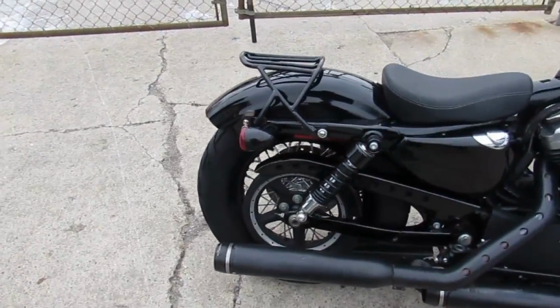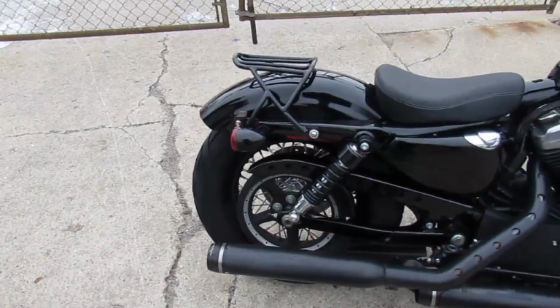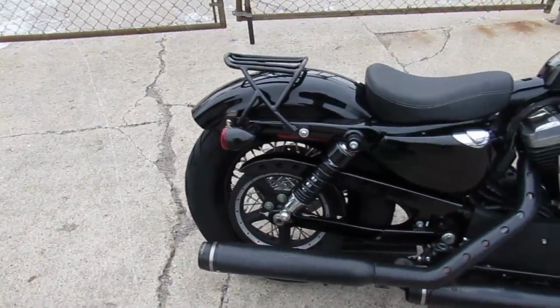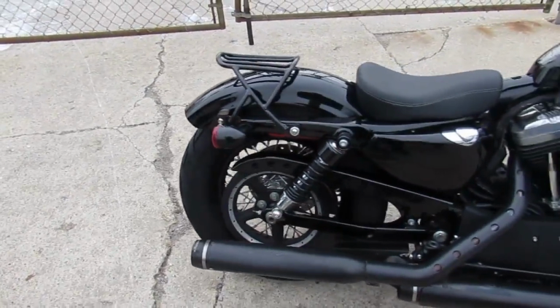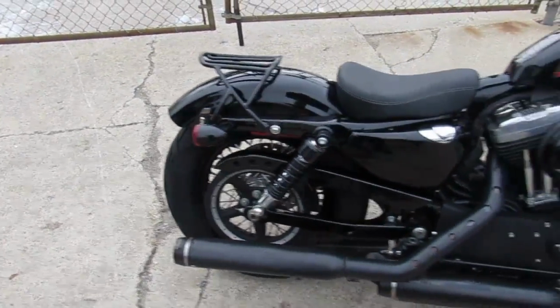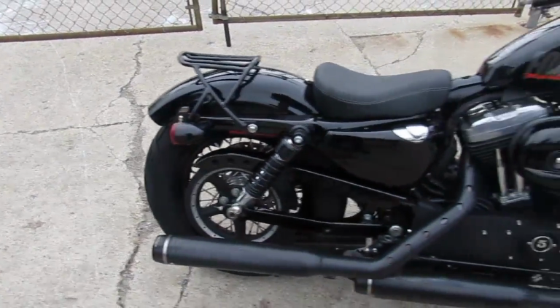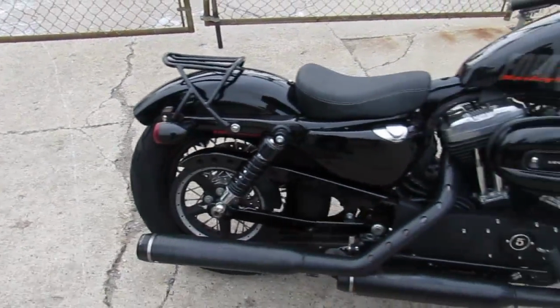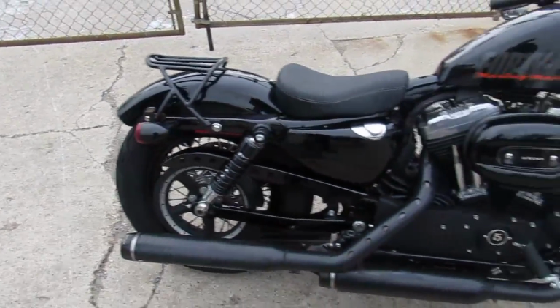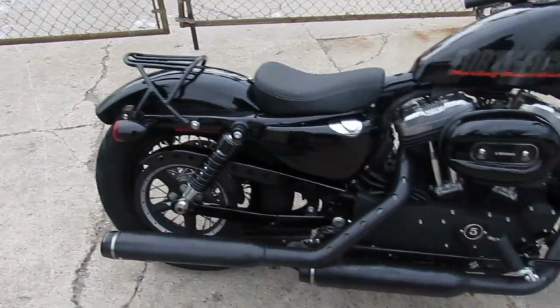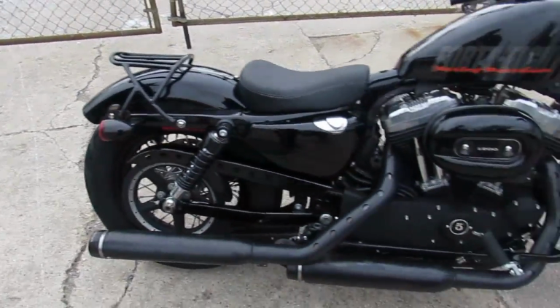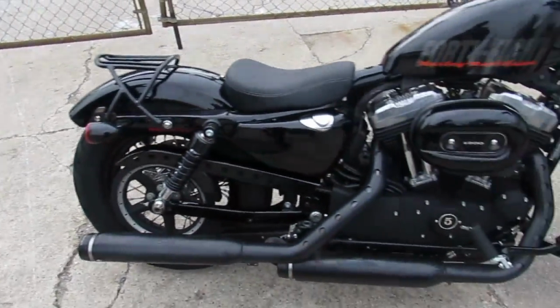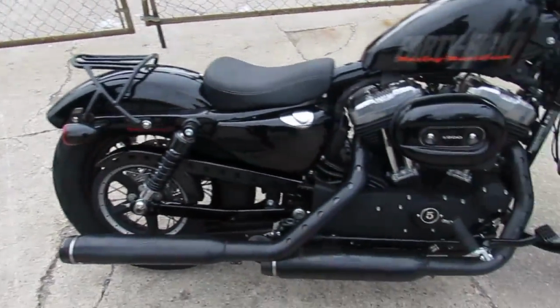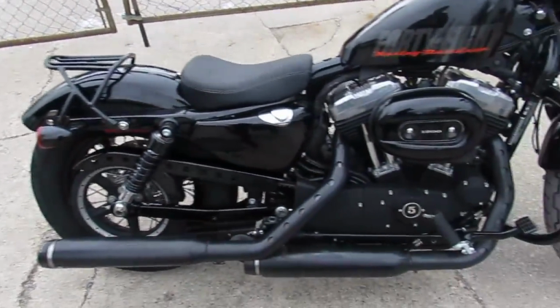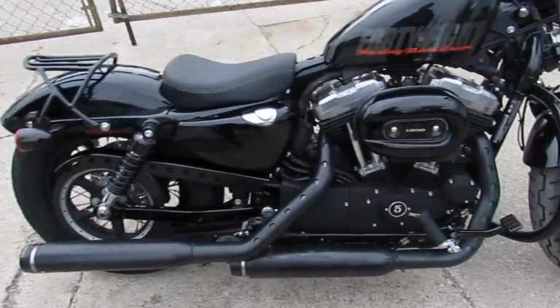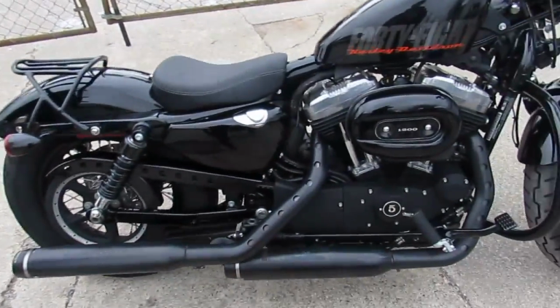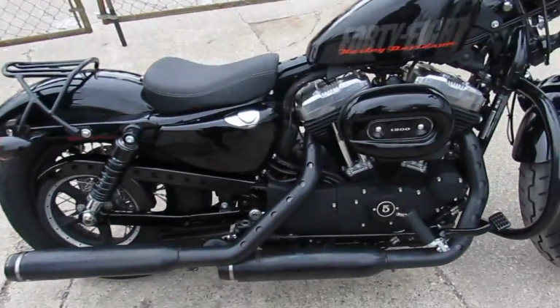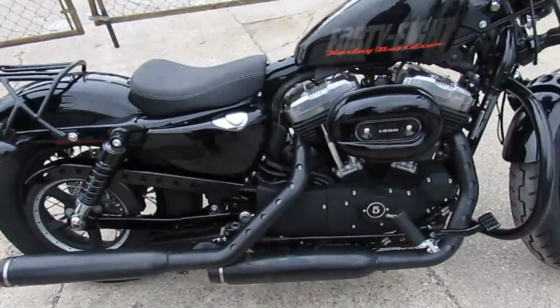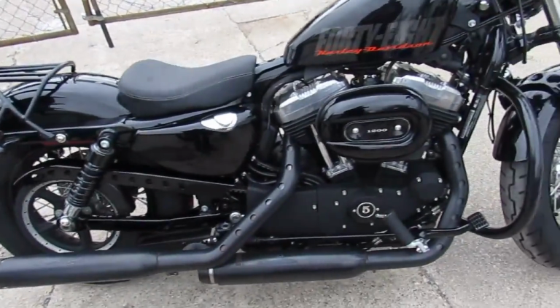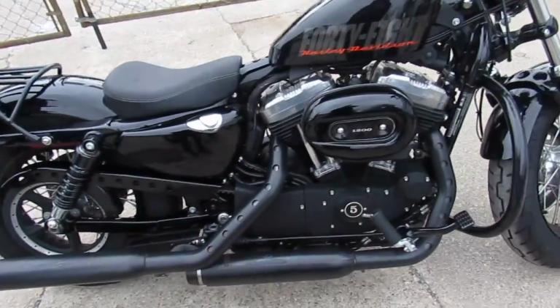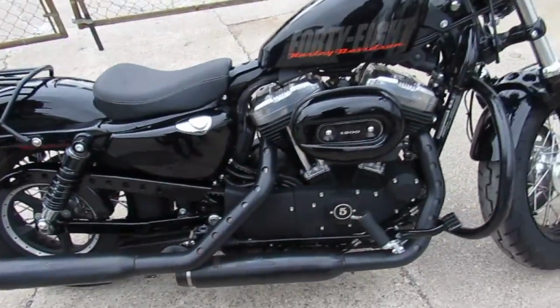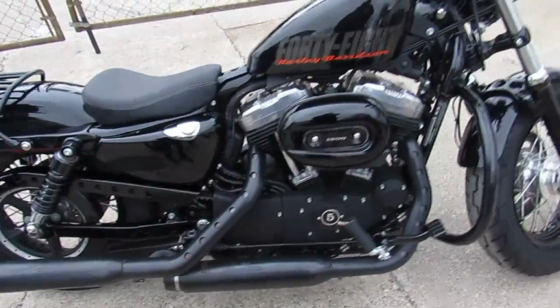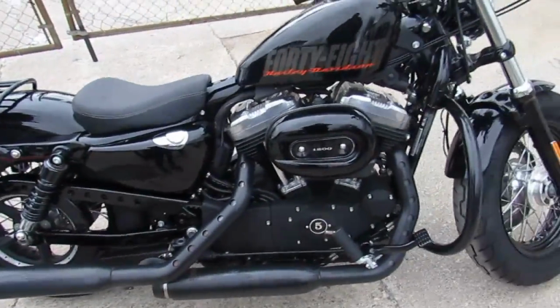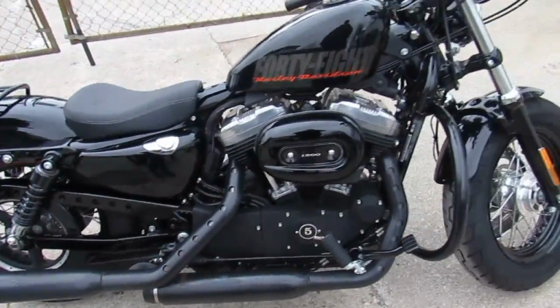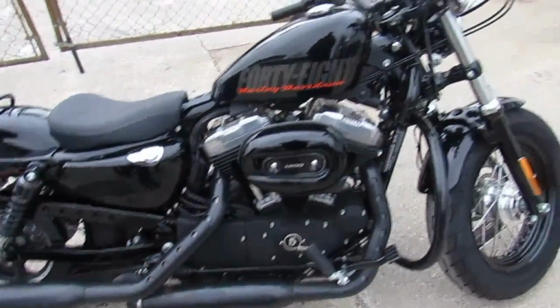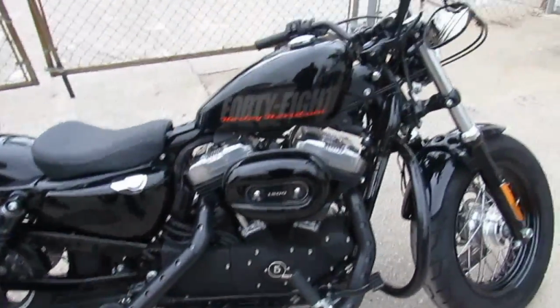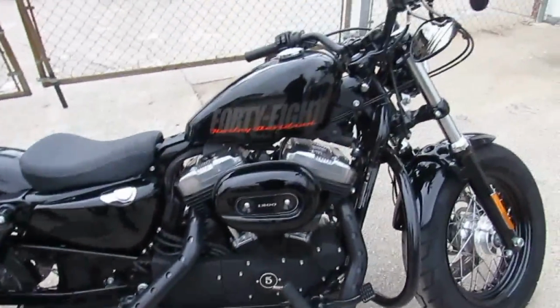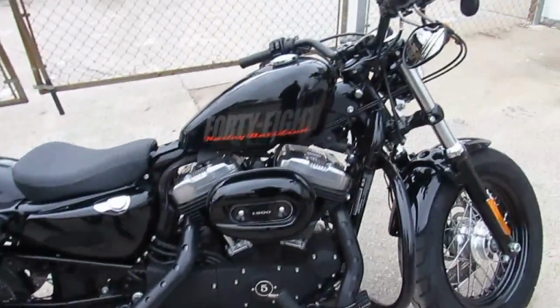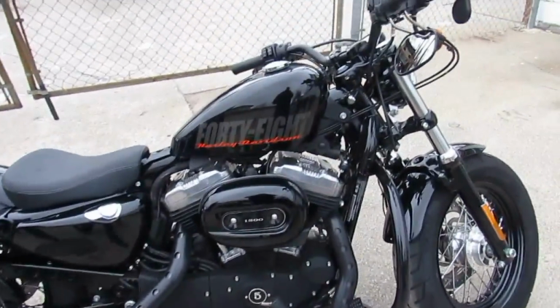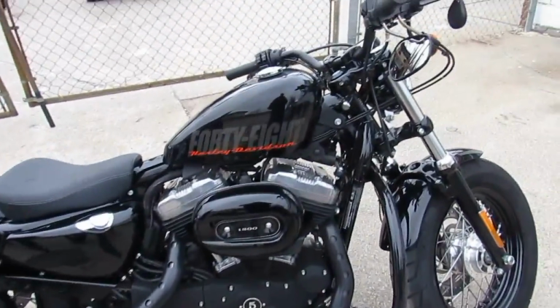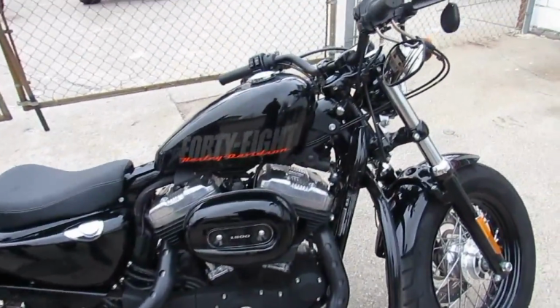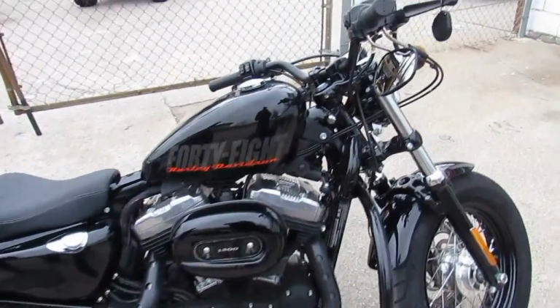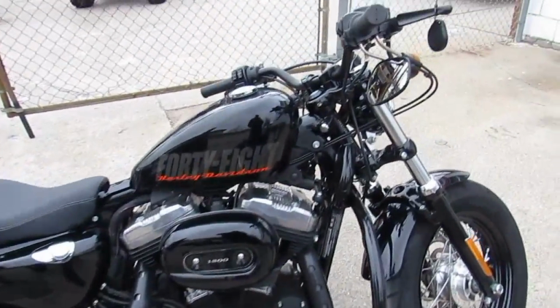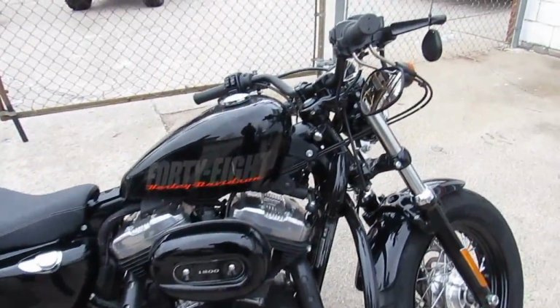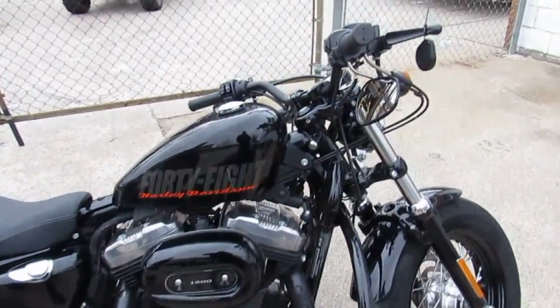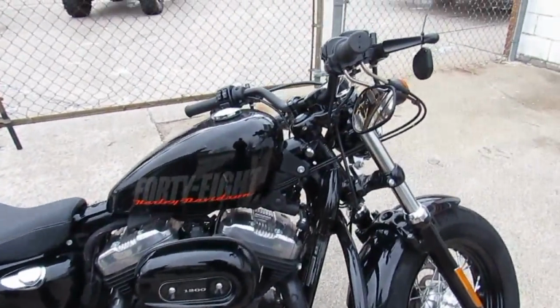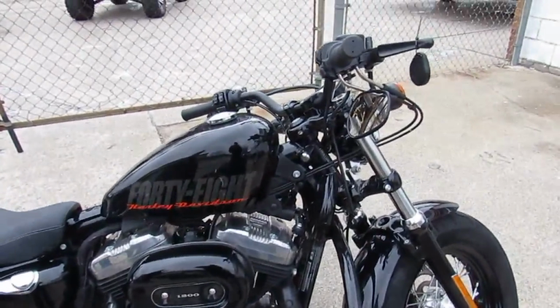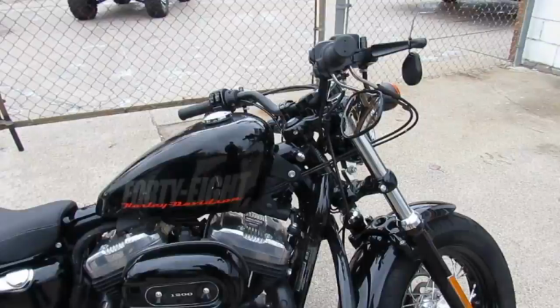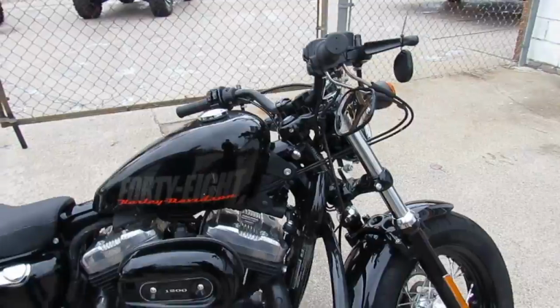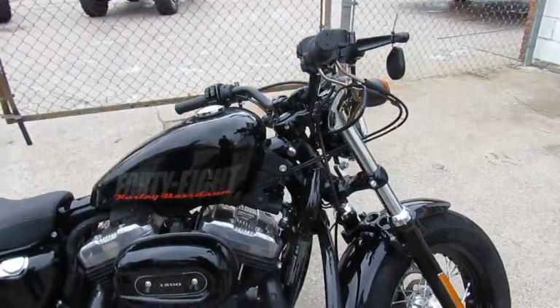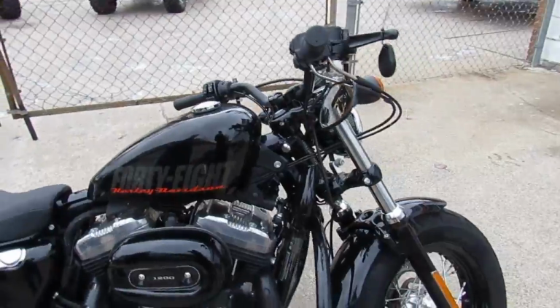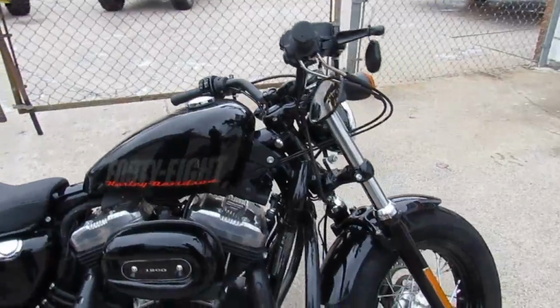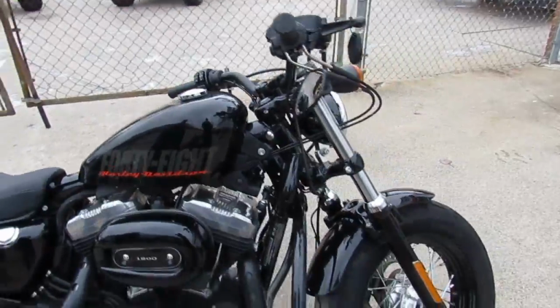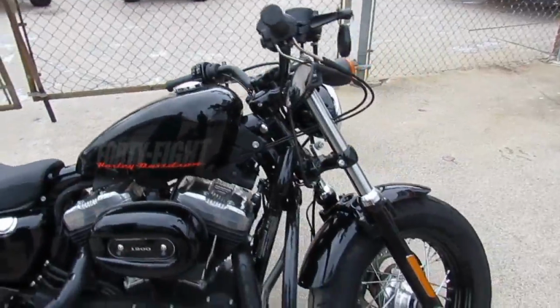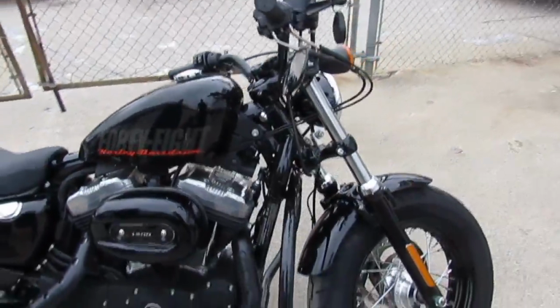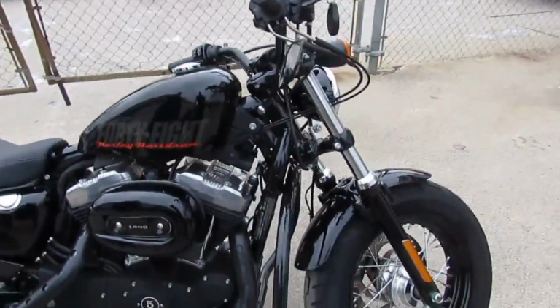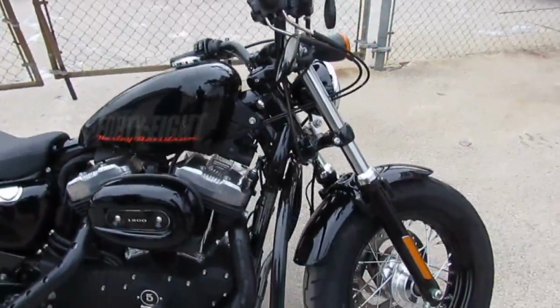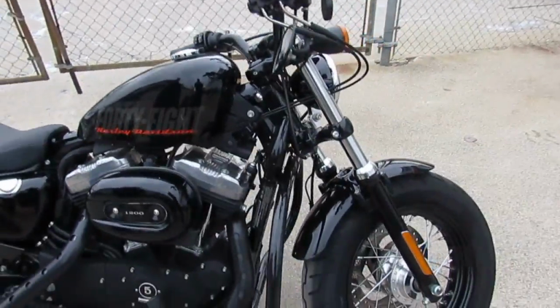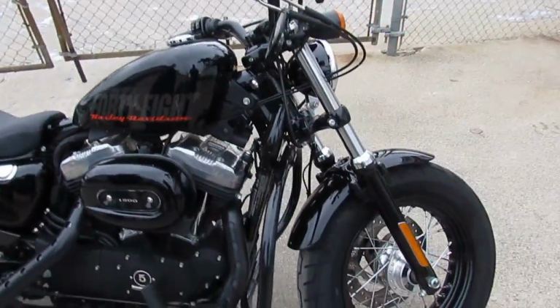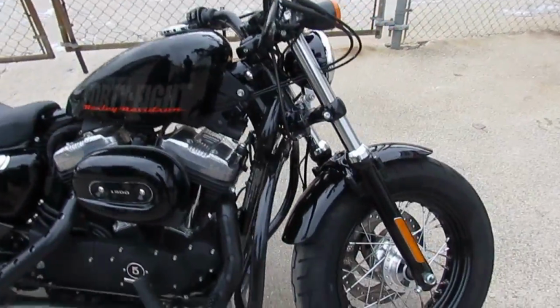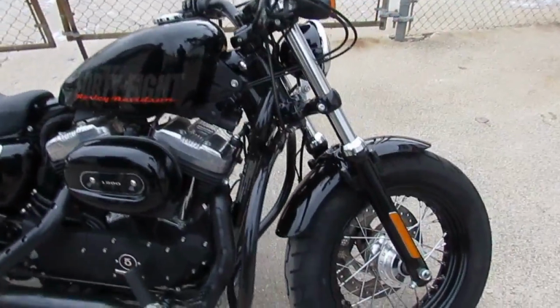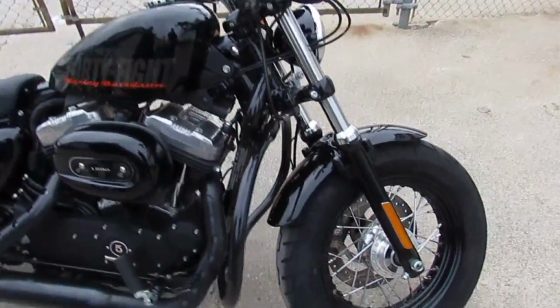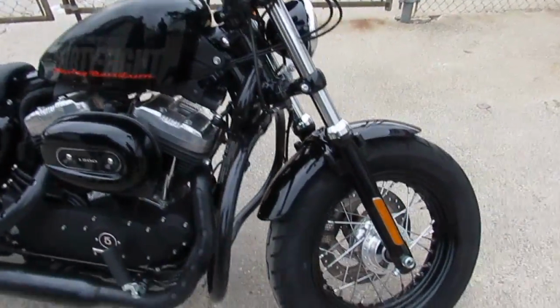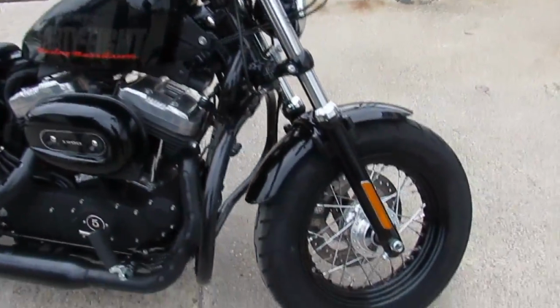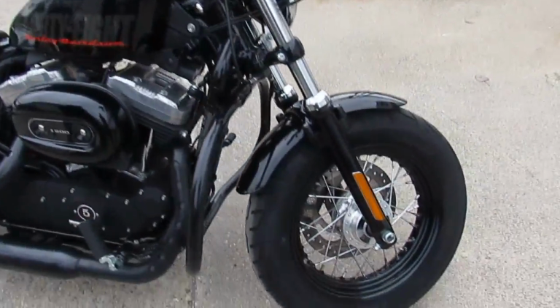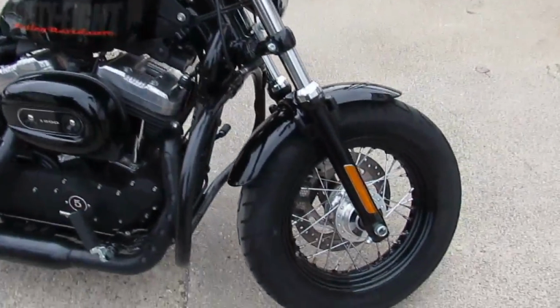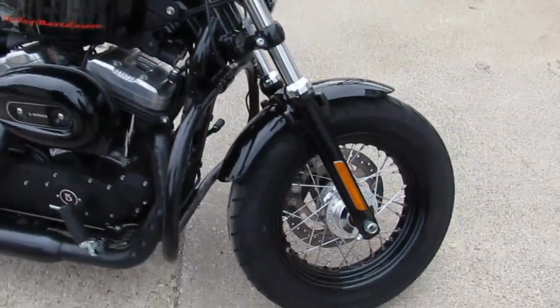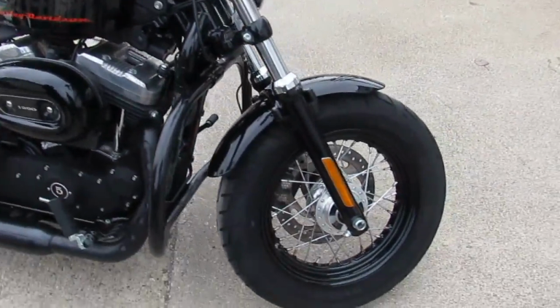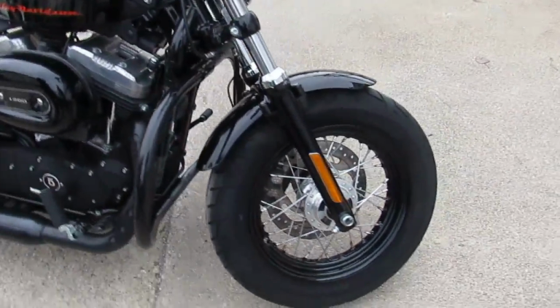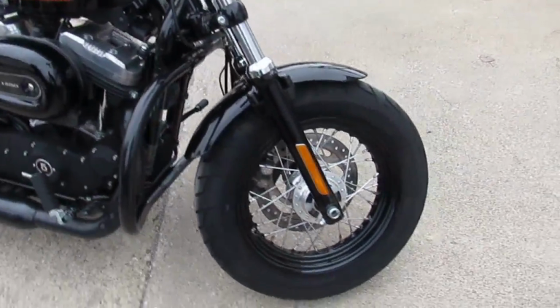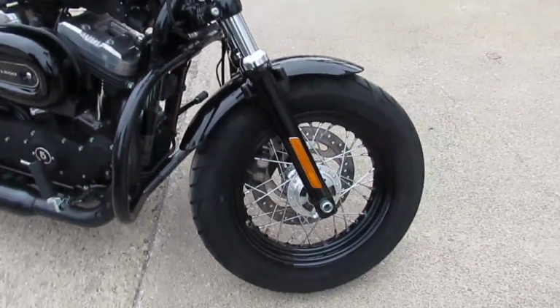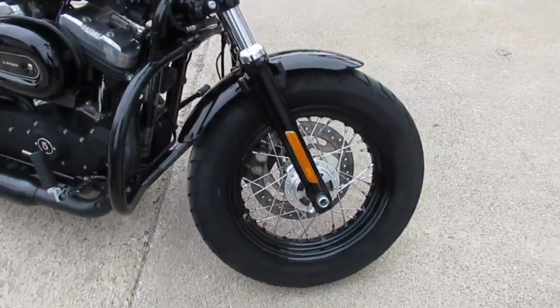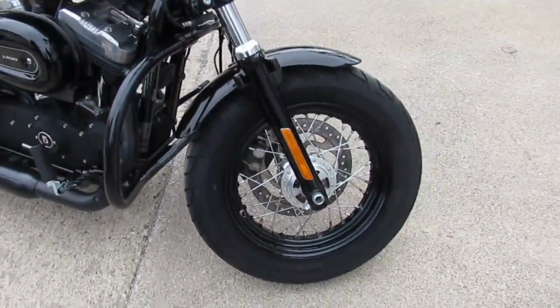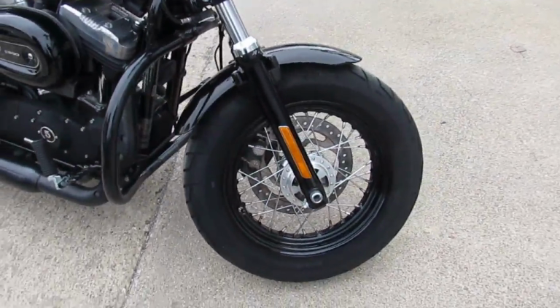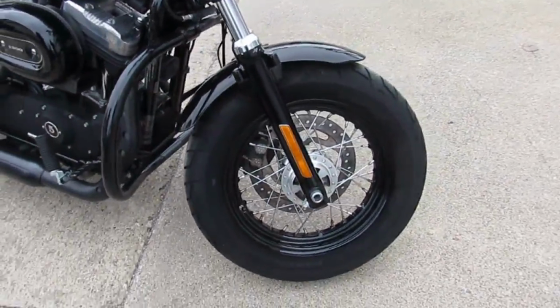Sharp, vivid black paint, Screamin' Eagle exhaust, laced wheels, luggage racks, saddlebags and more.